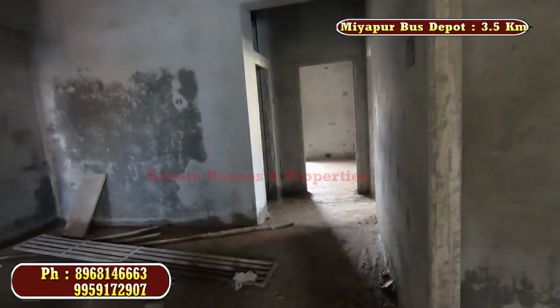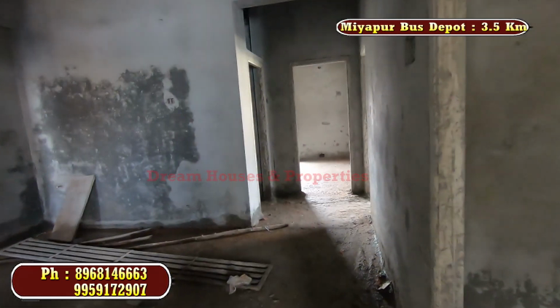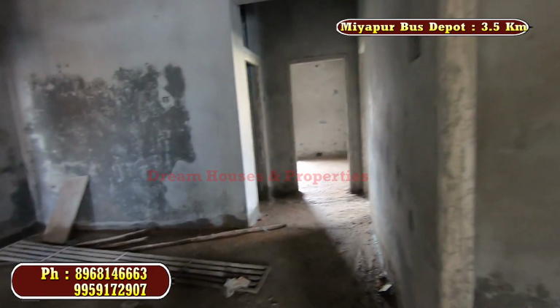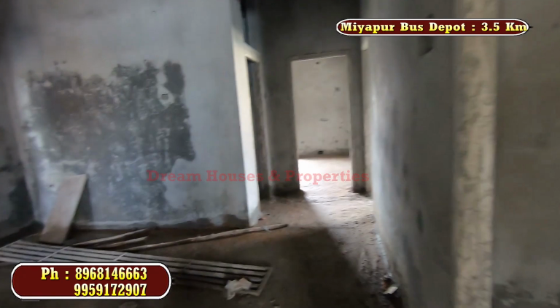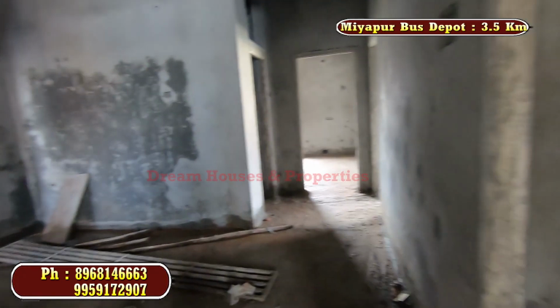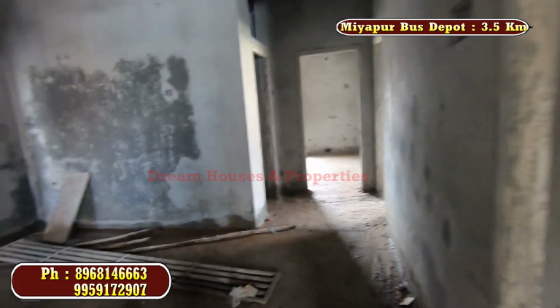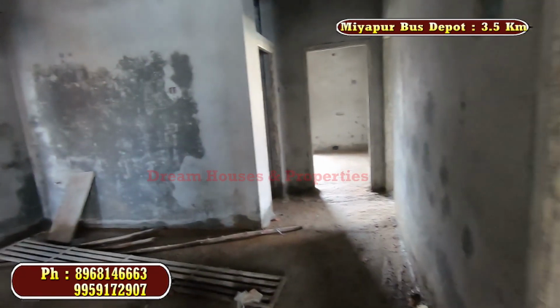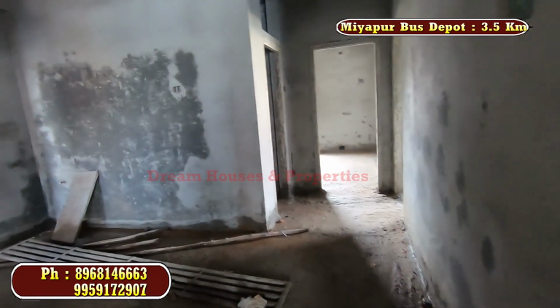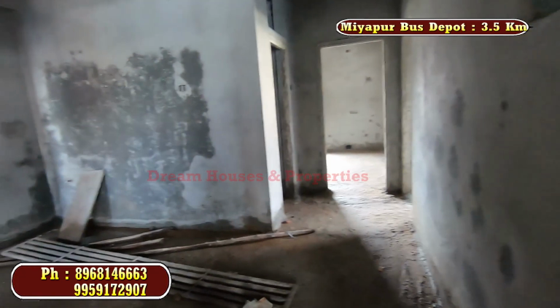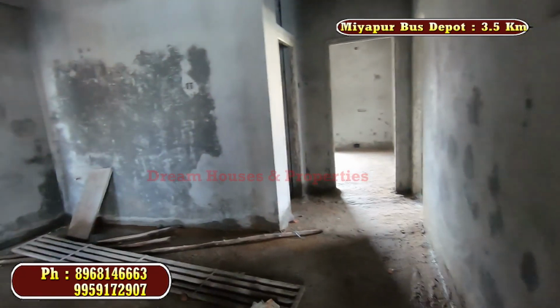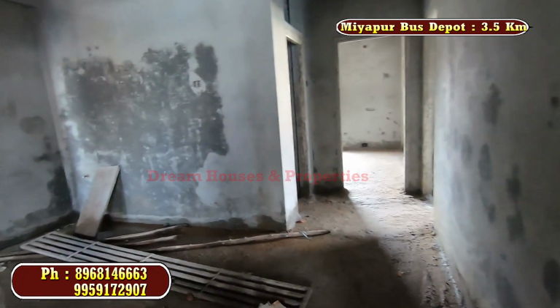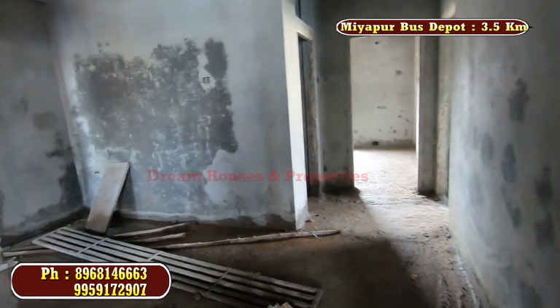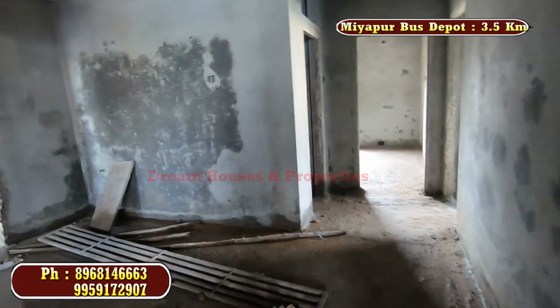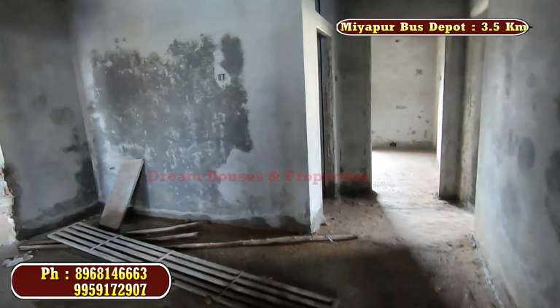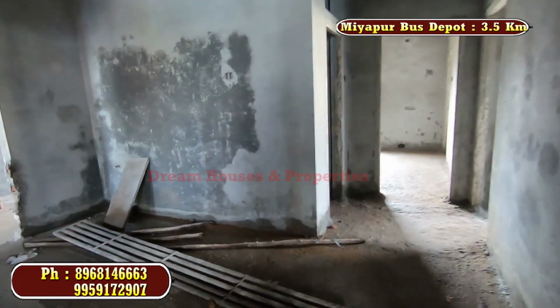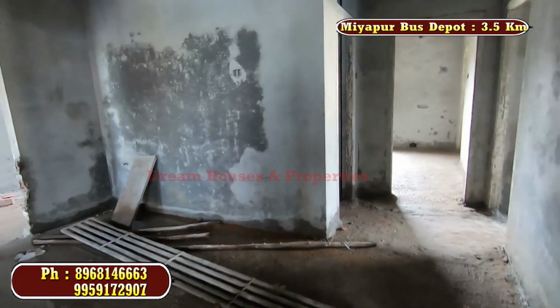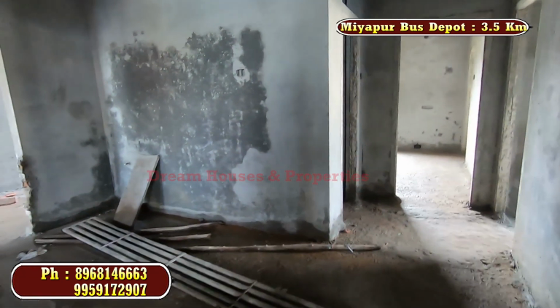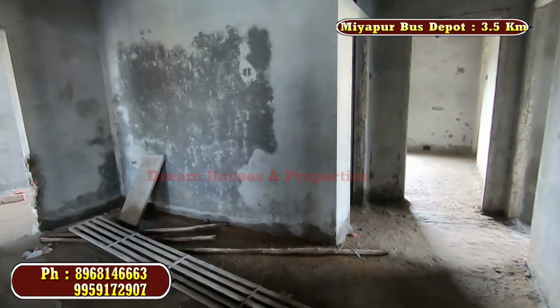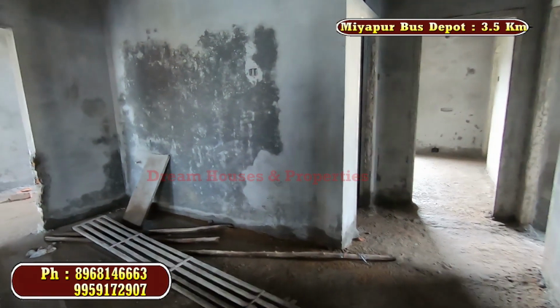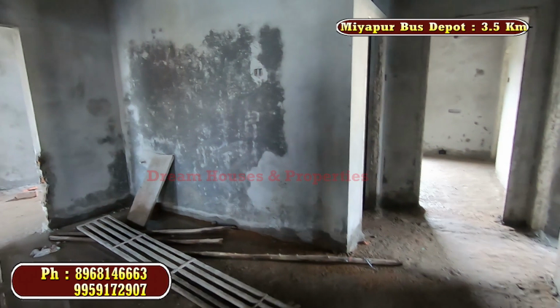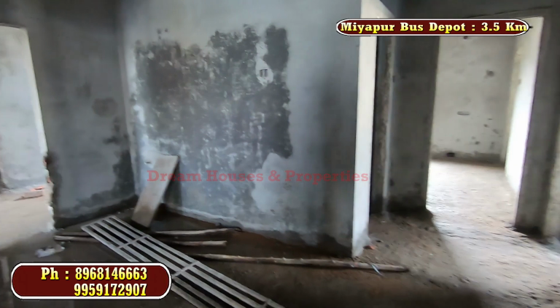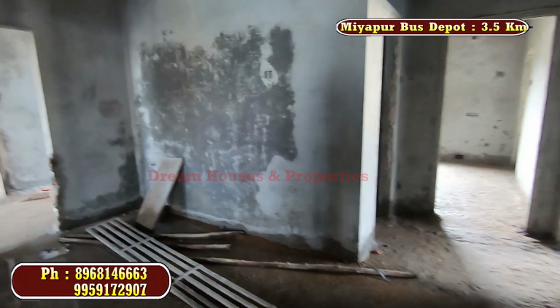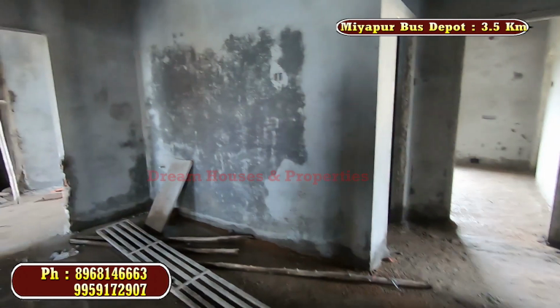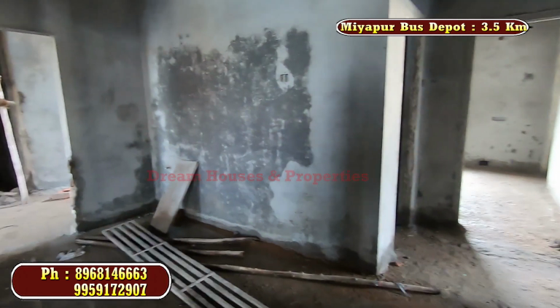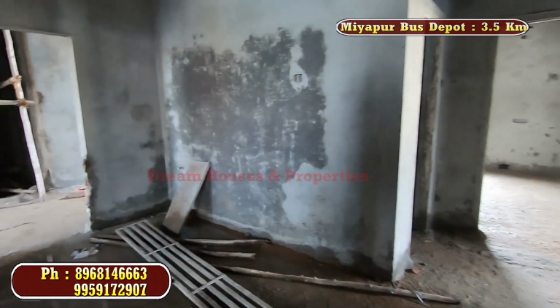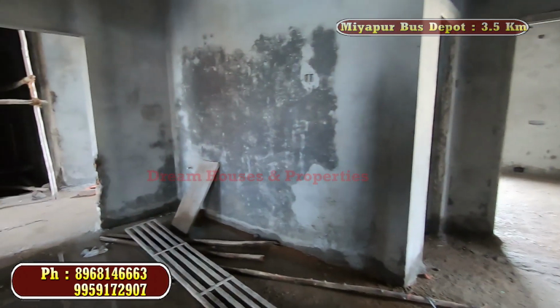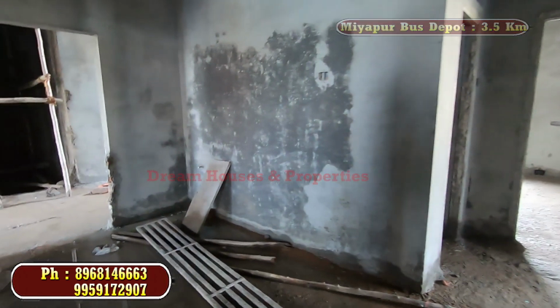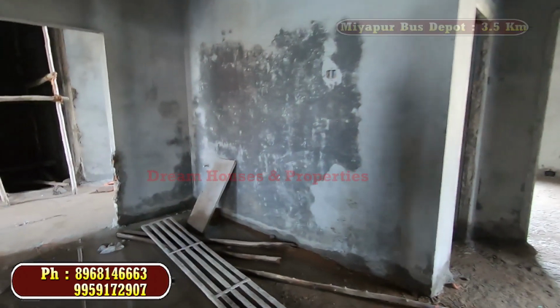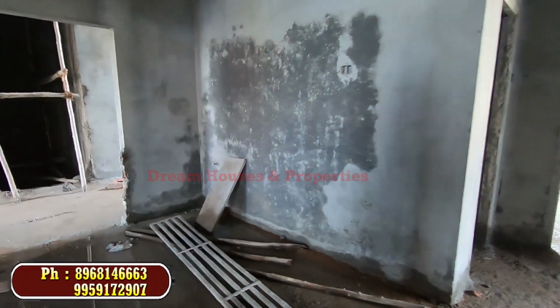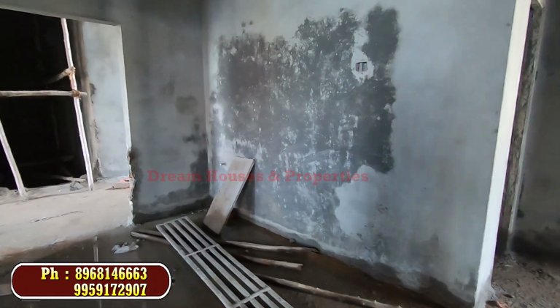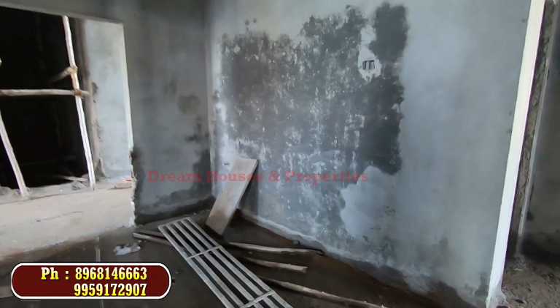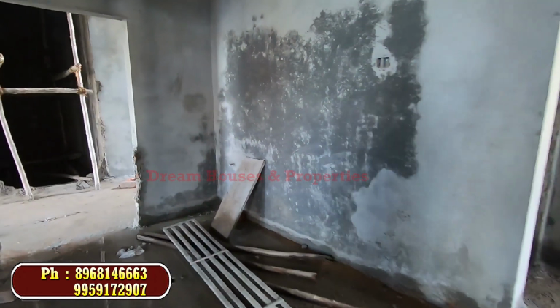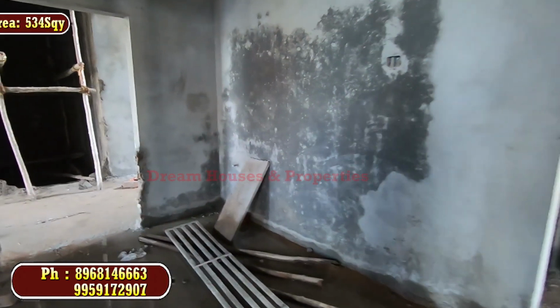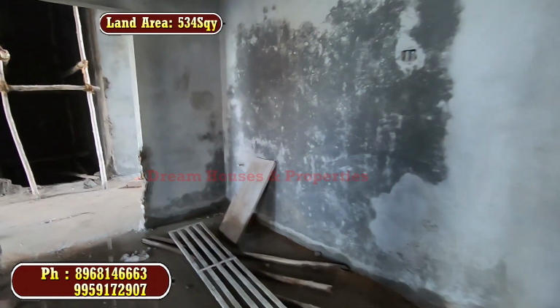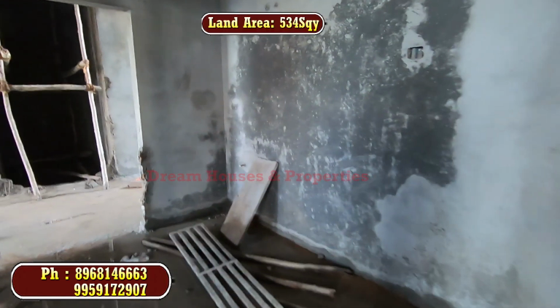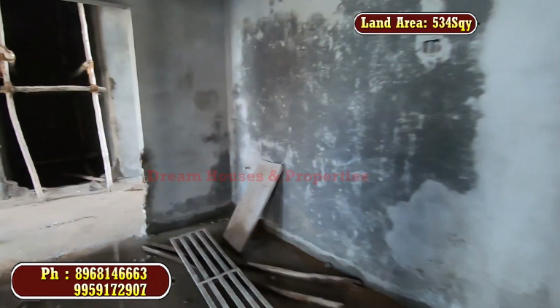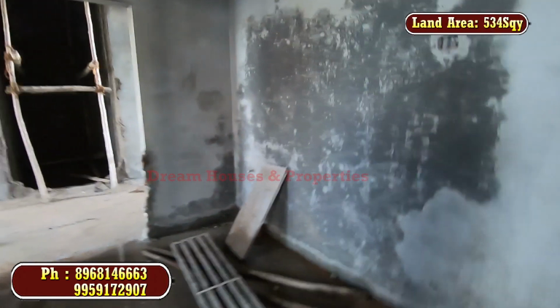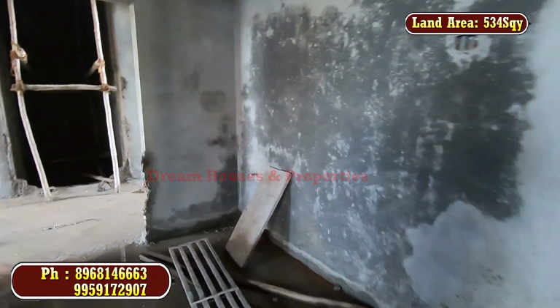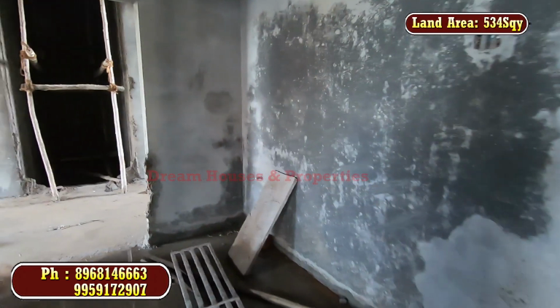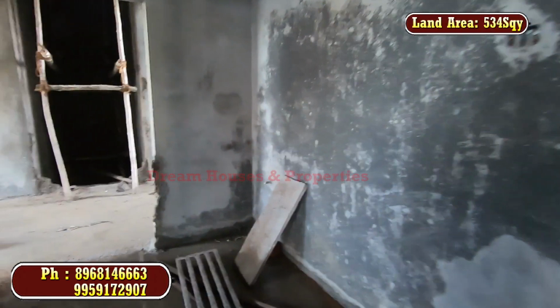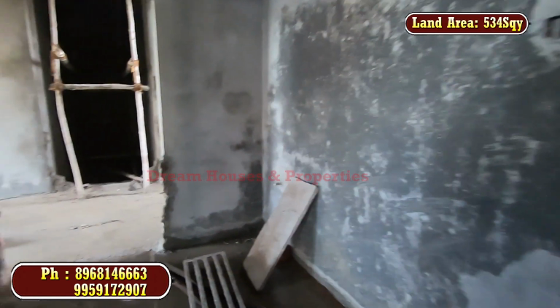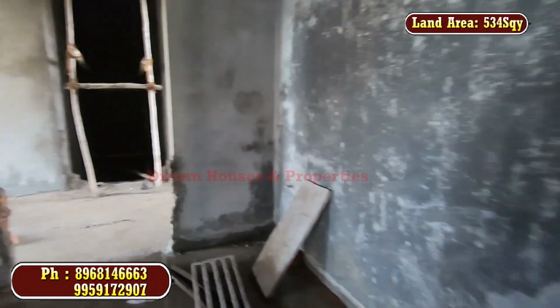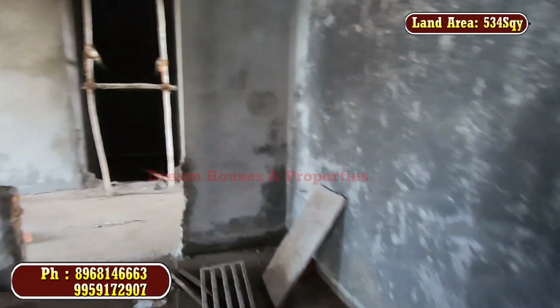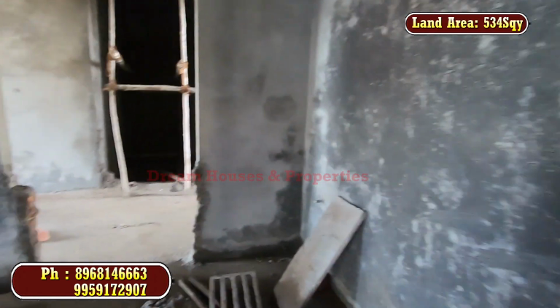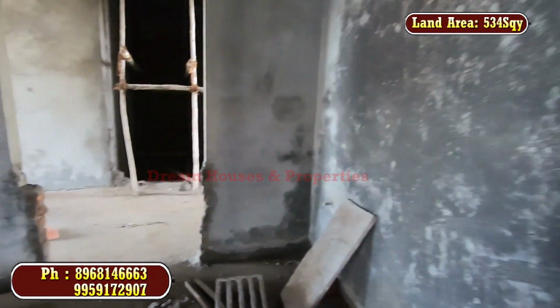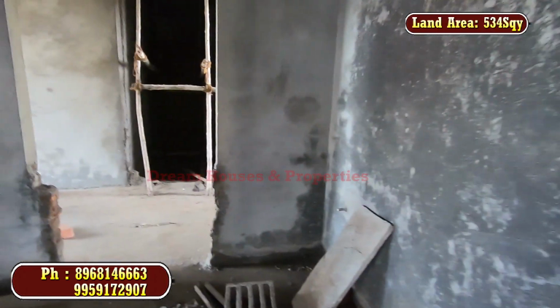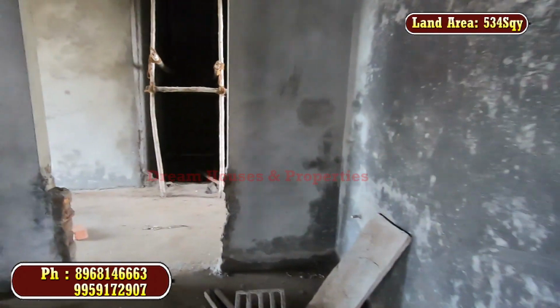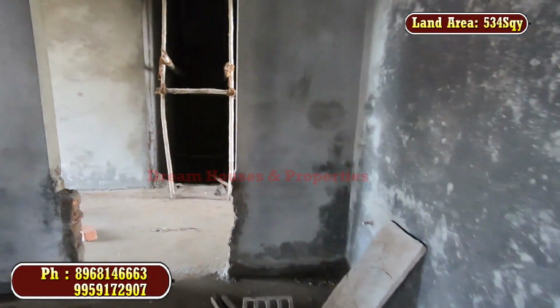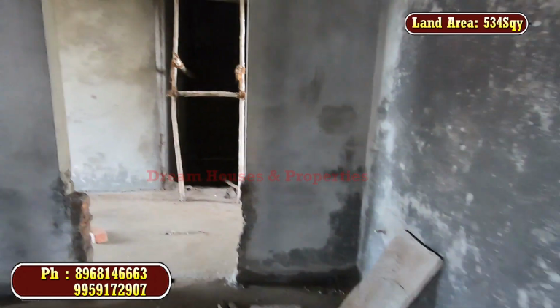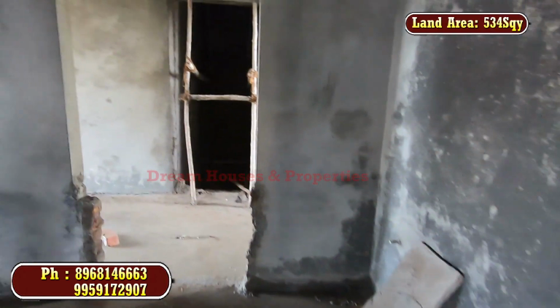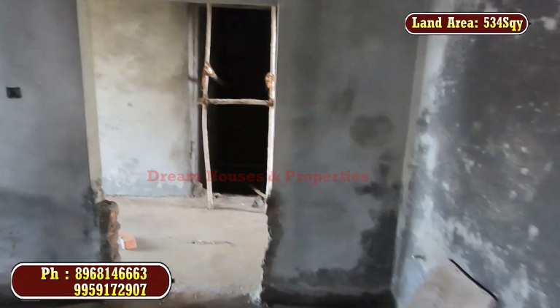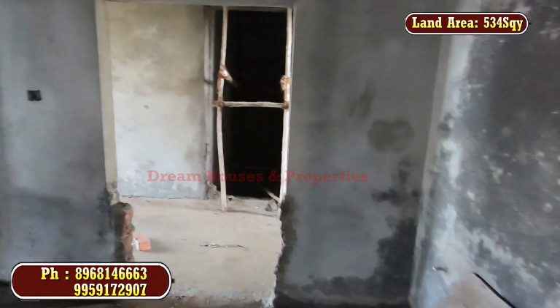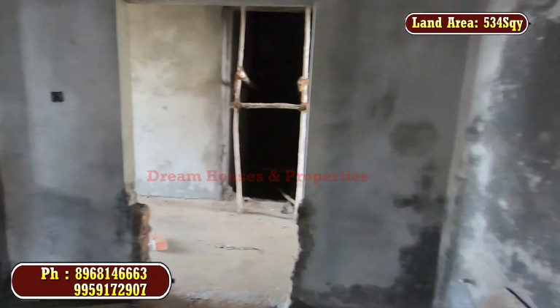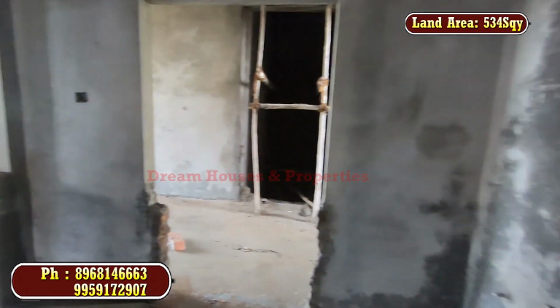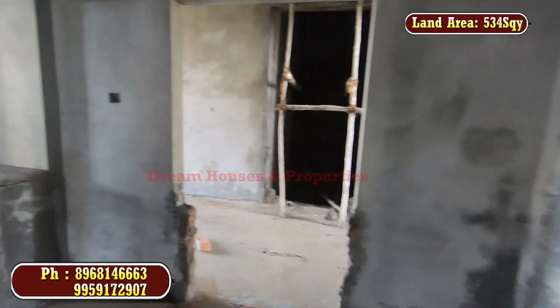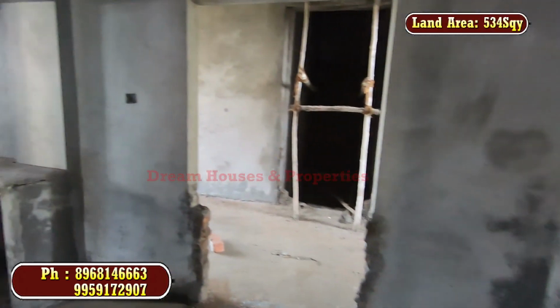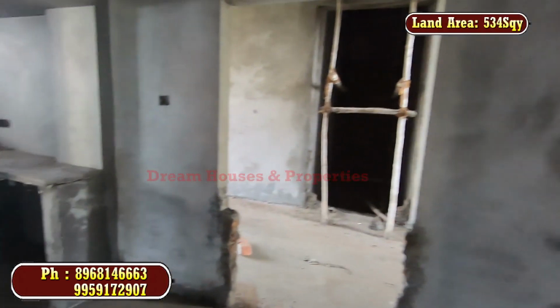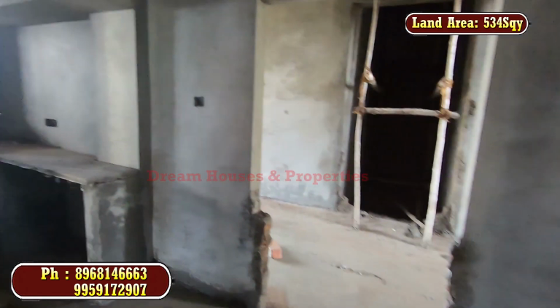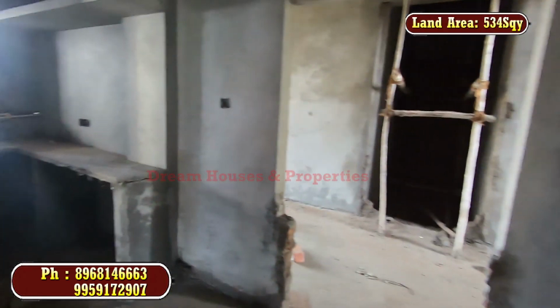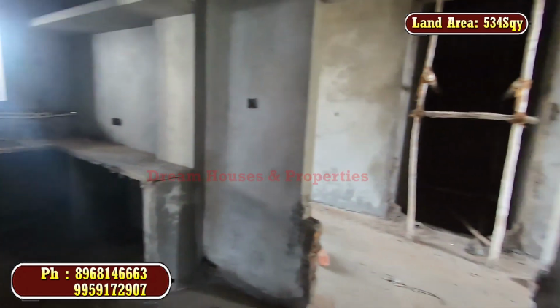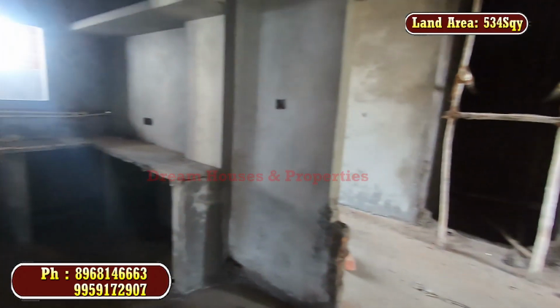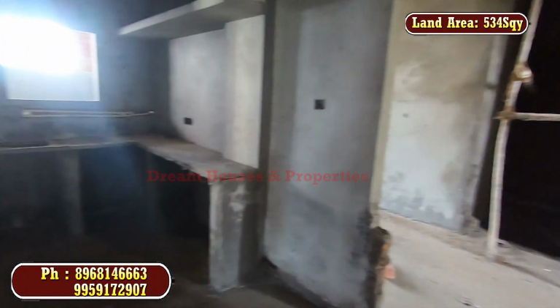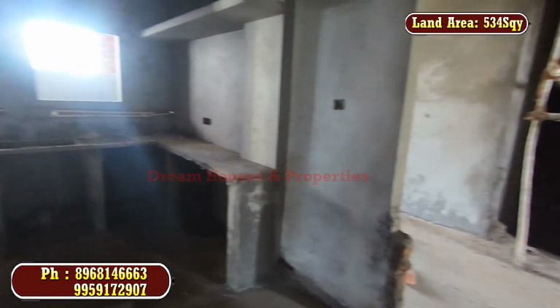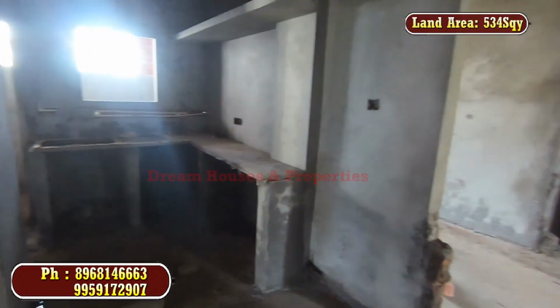This flat has a total area of 534 square feet and is situated on 5 floors. The flat is east and north facing.